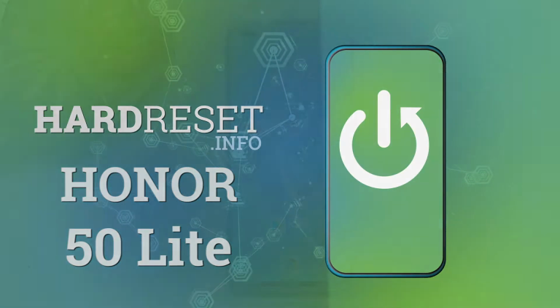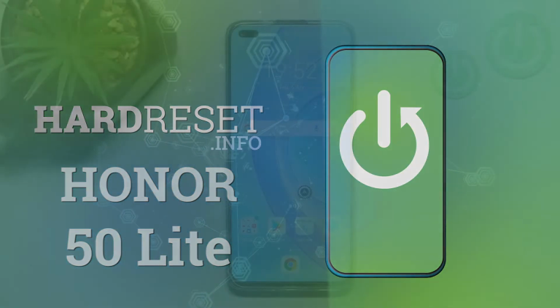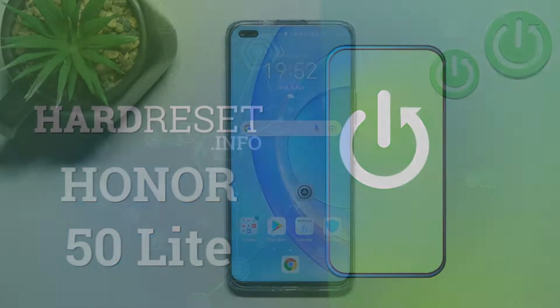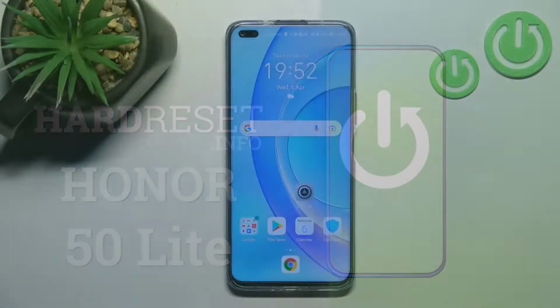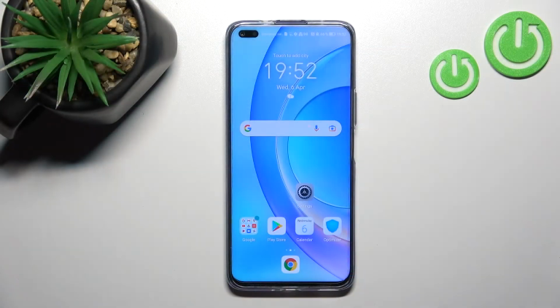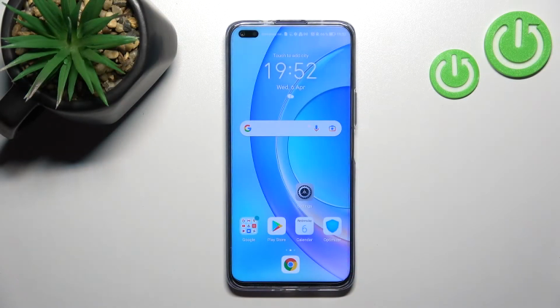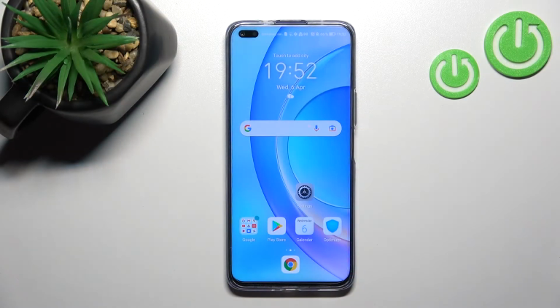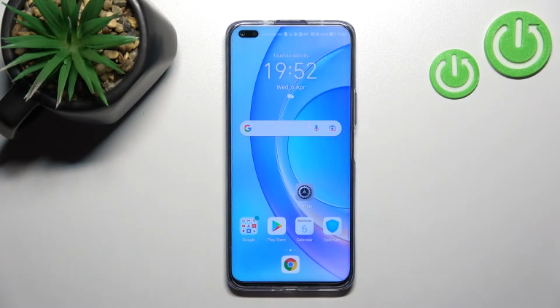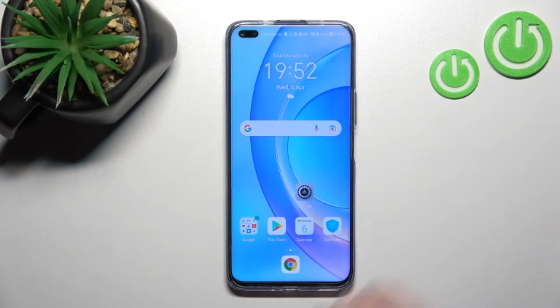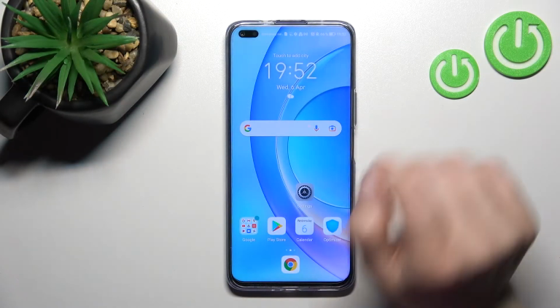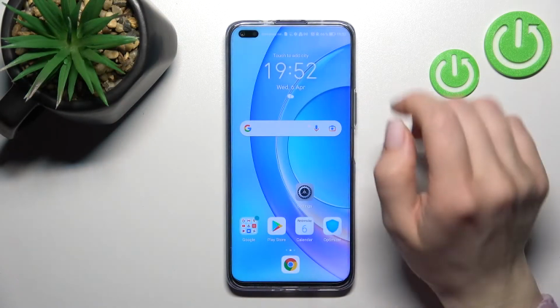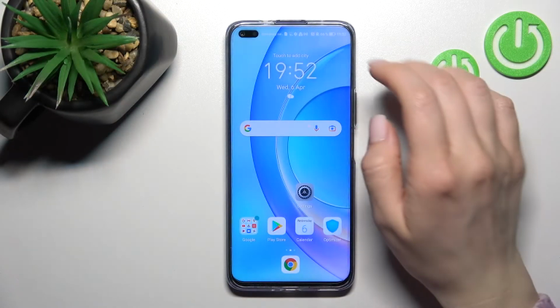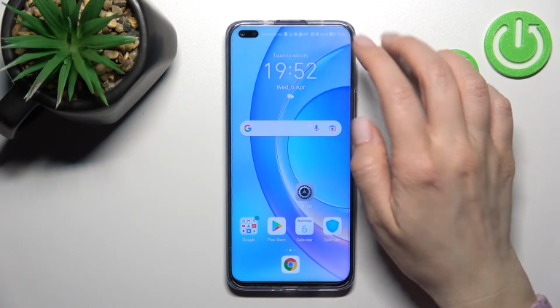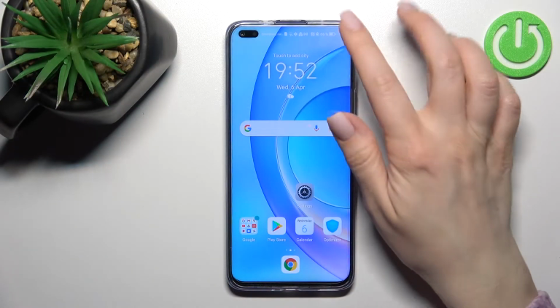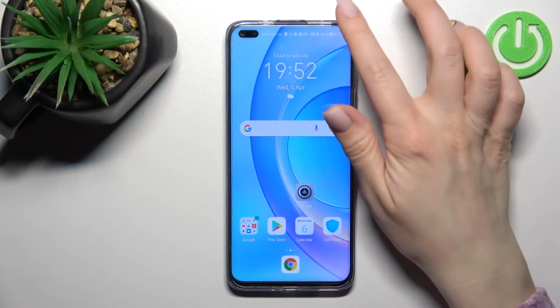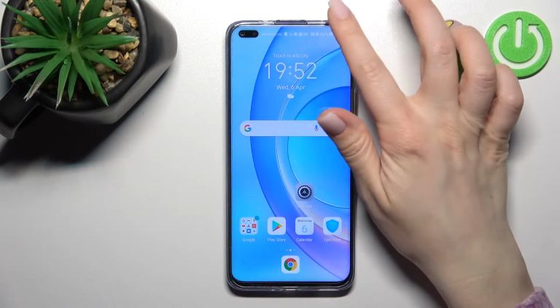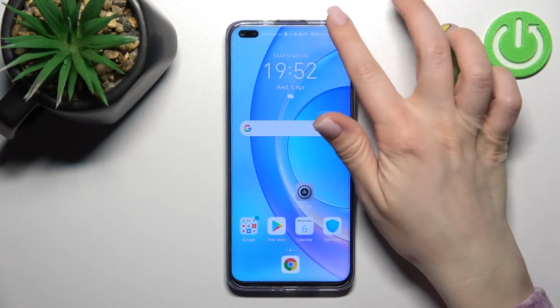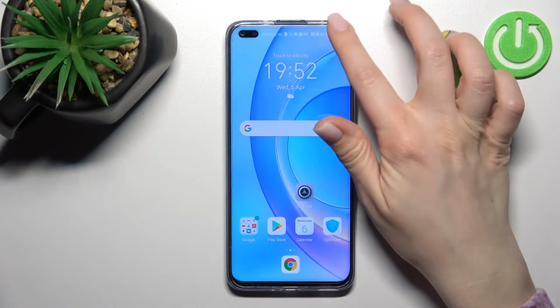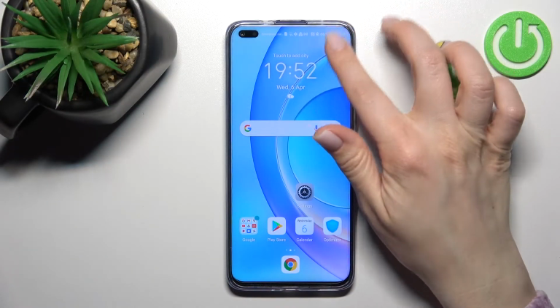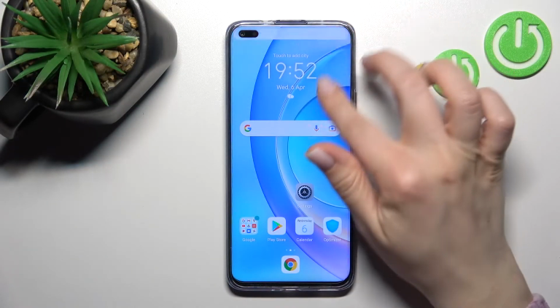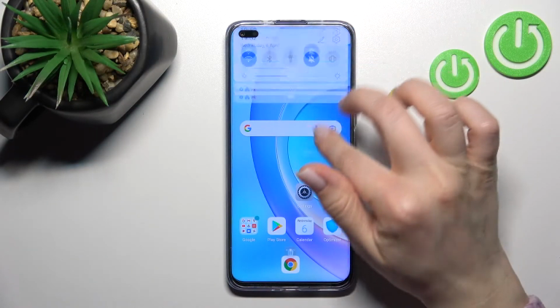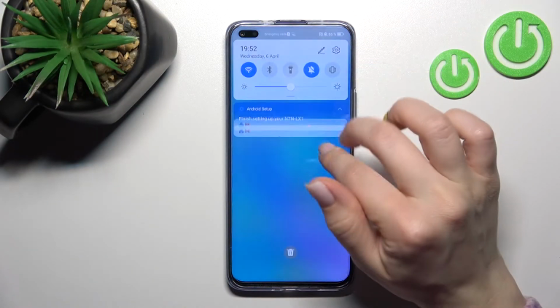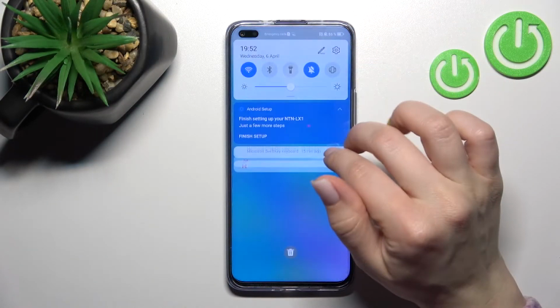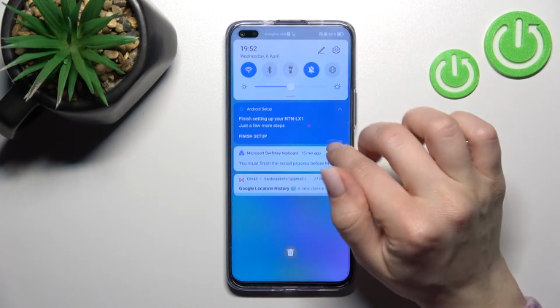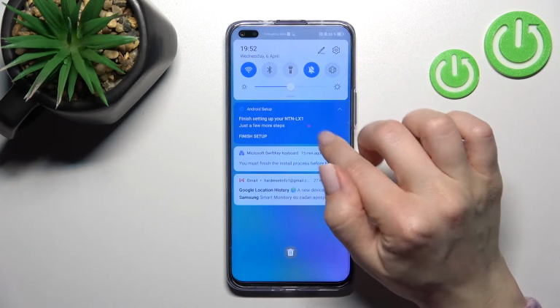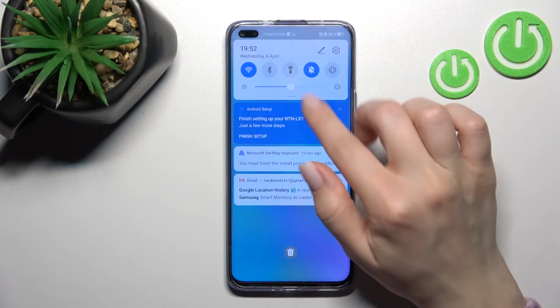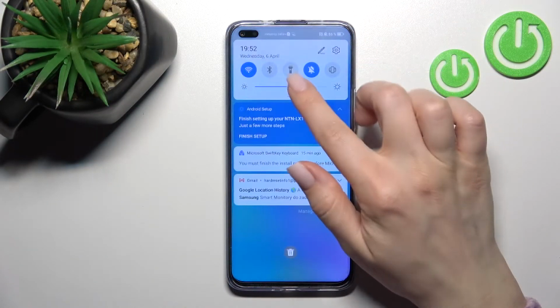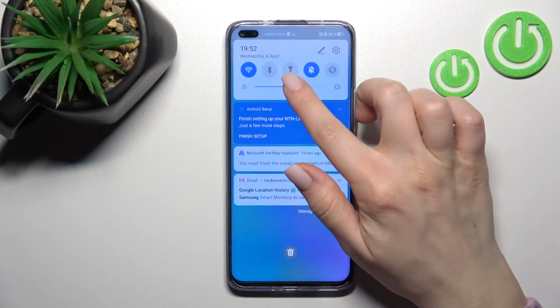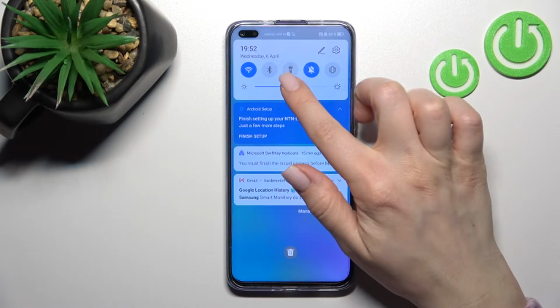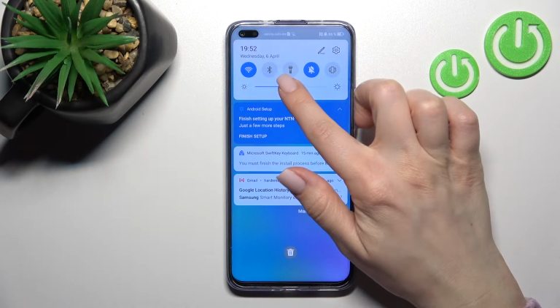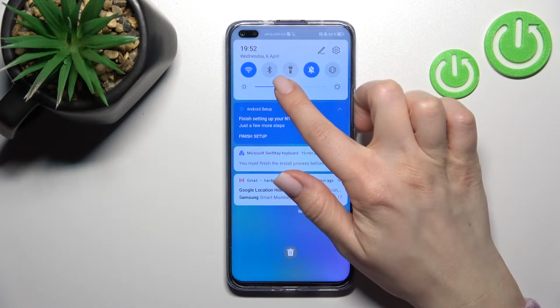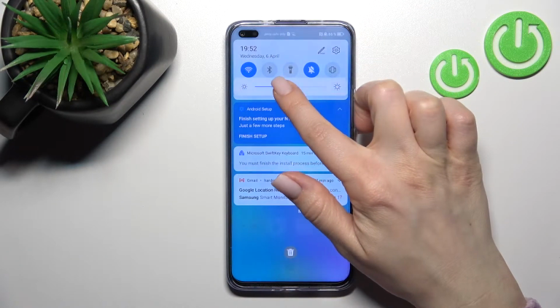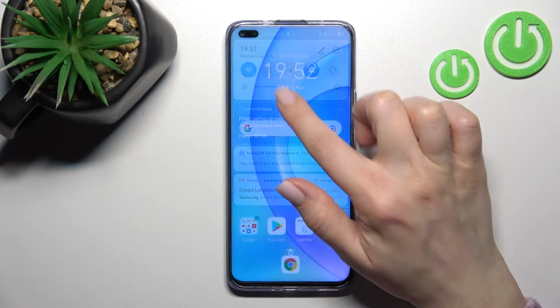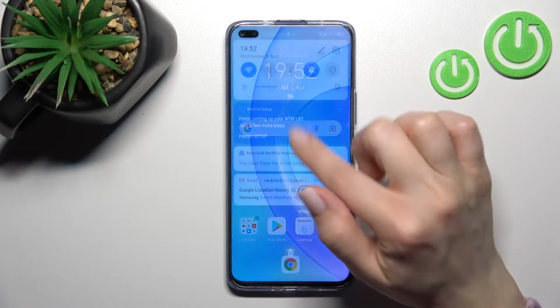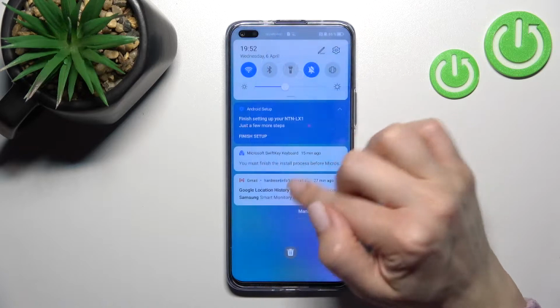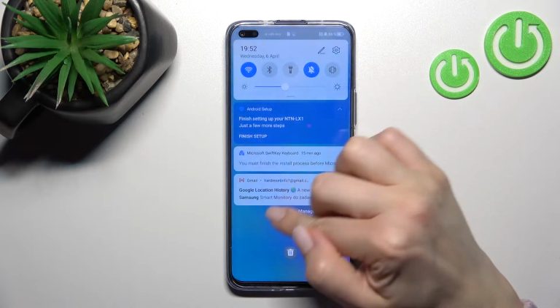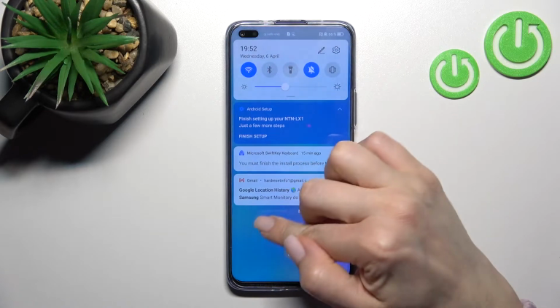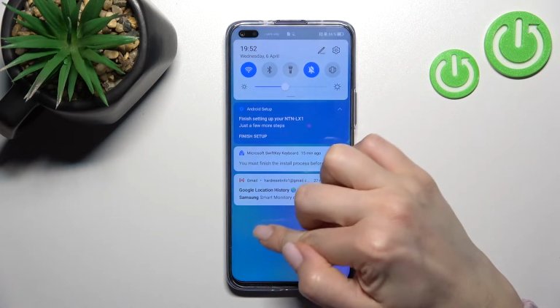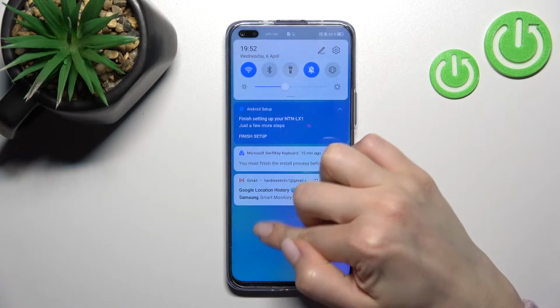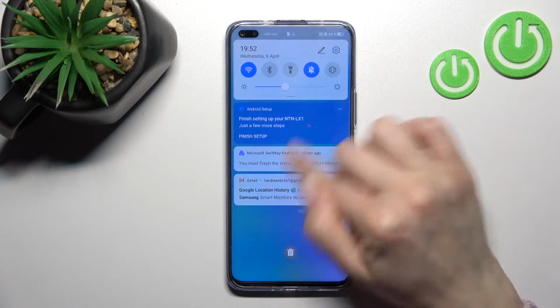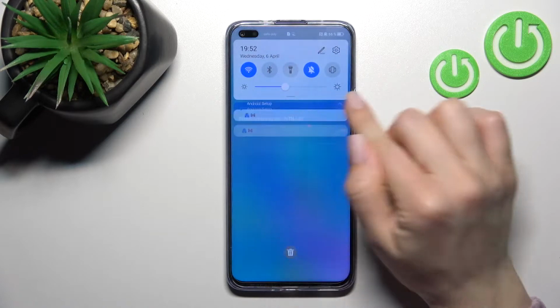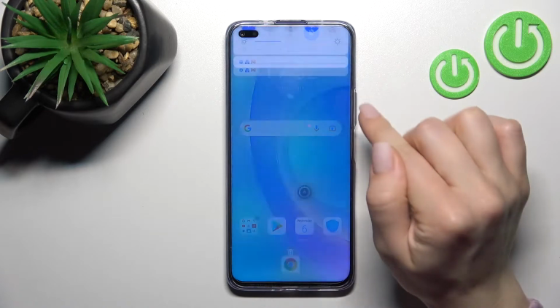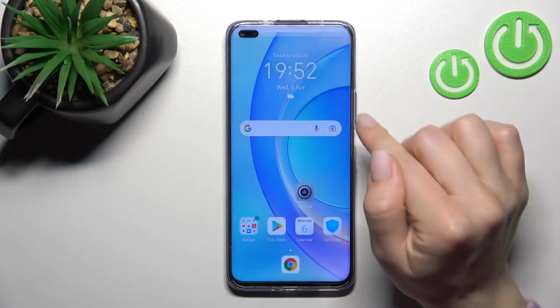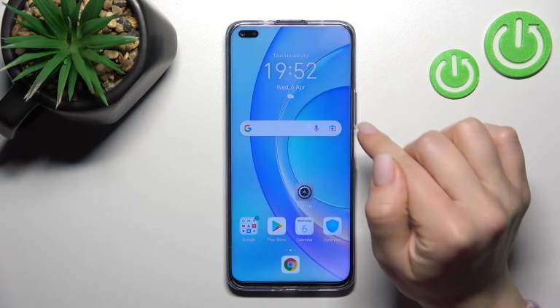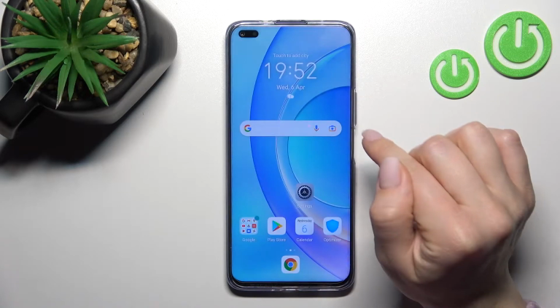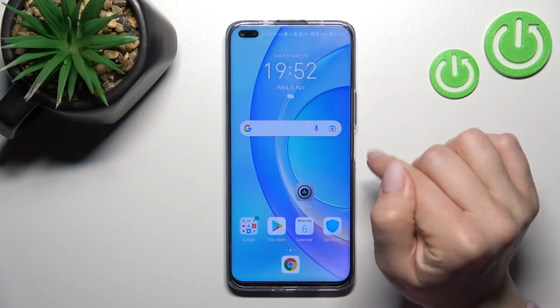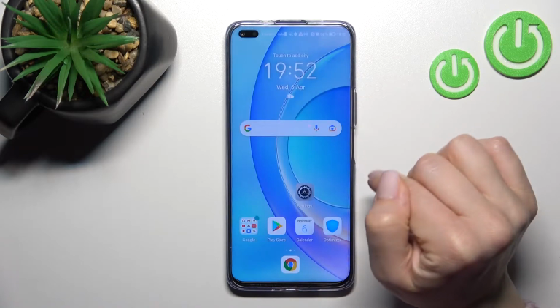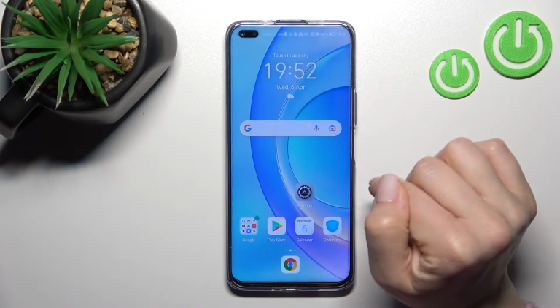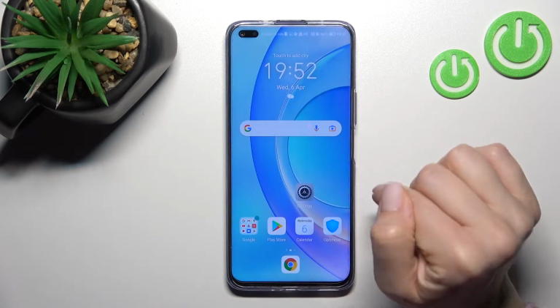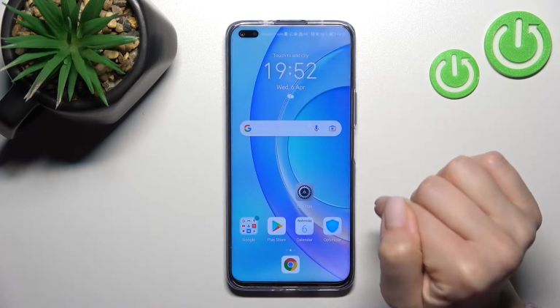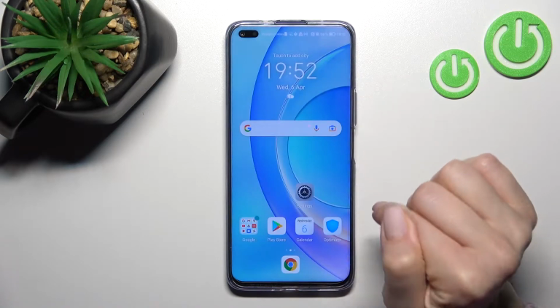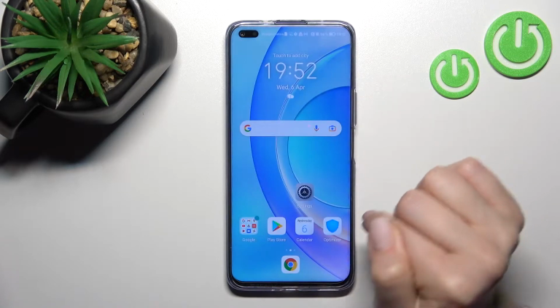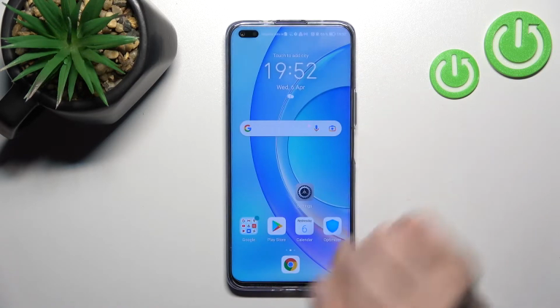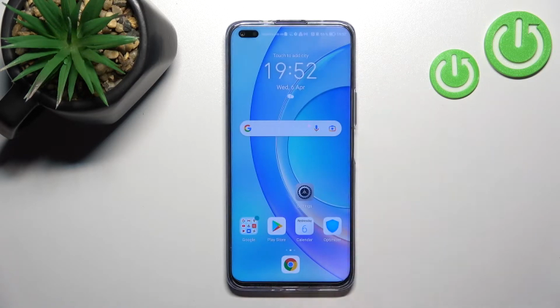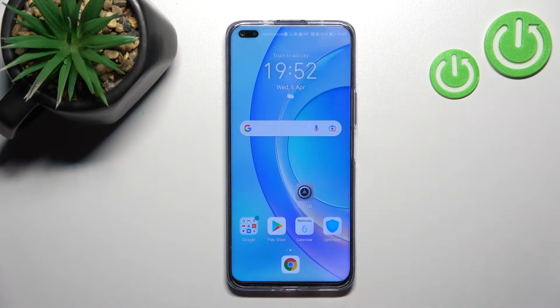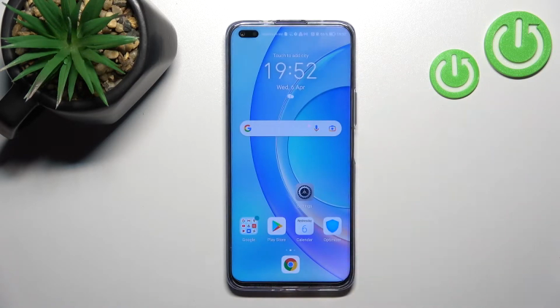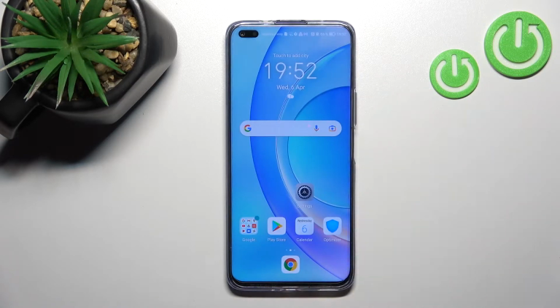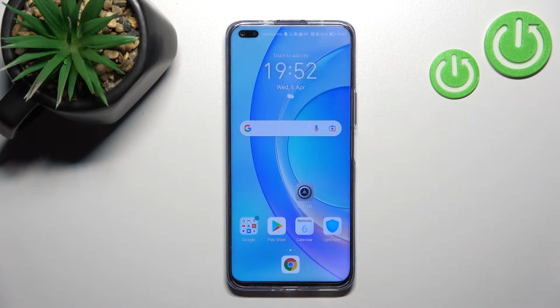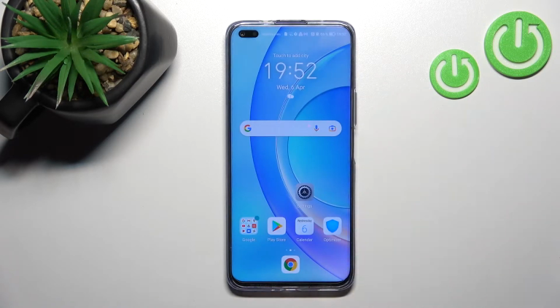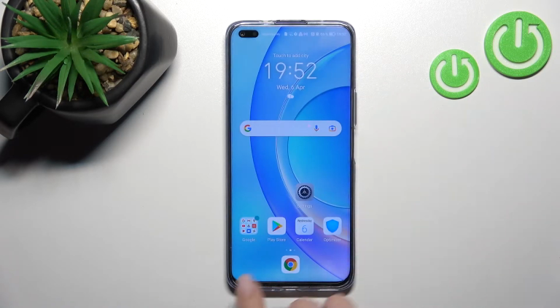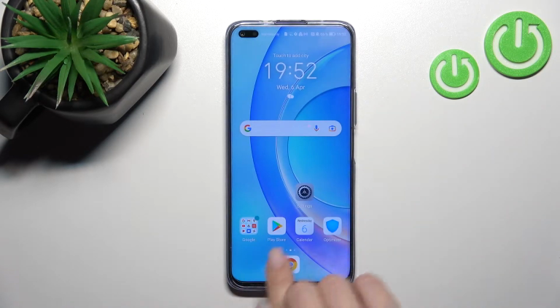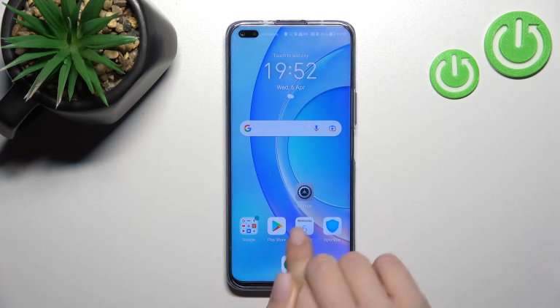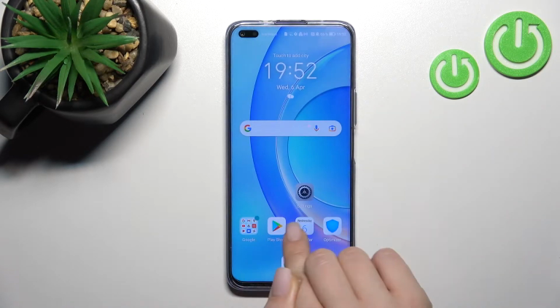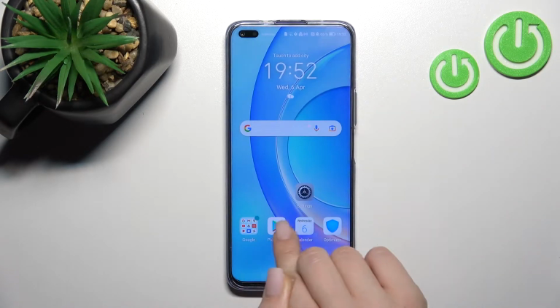Welcome! Today in front of me is the Honor 50 Lite and I'll show you how to install the iPhone keyboard on this device.